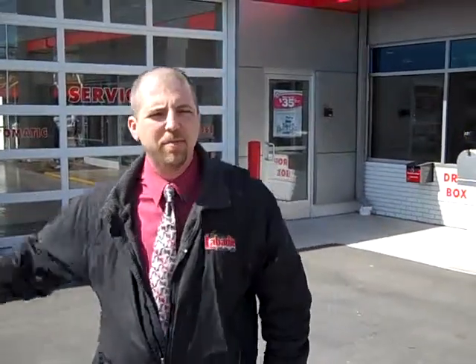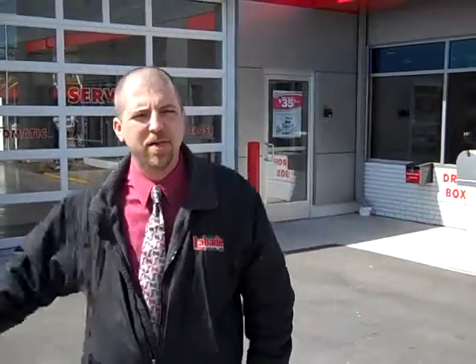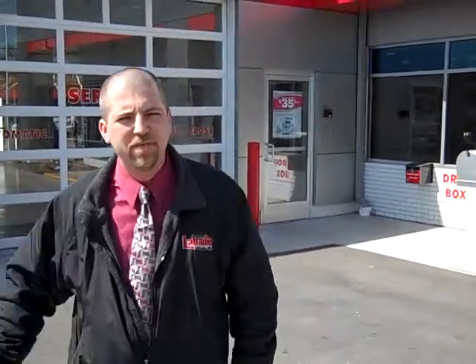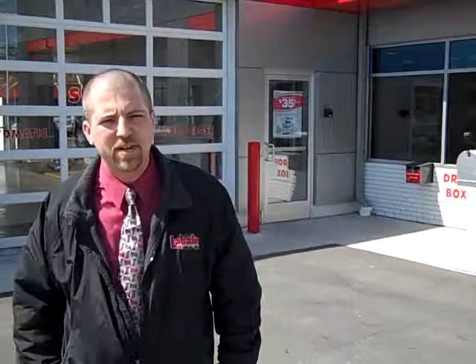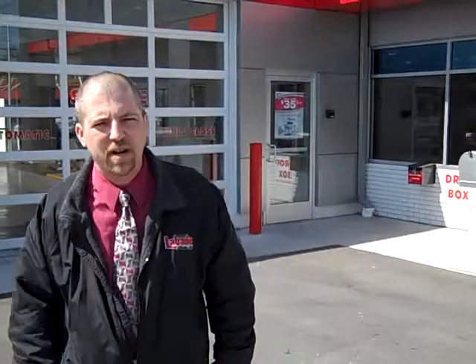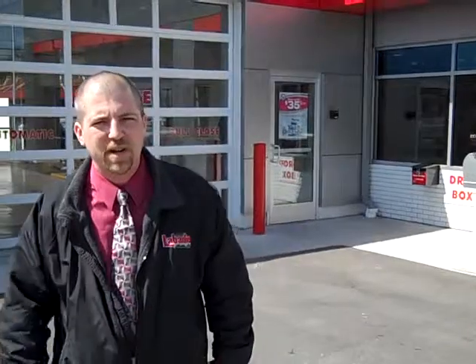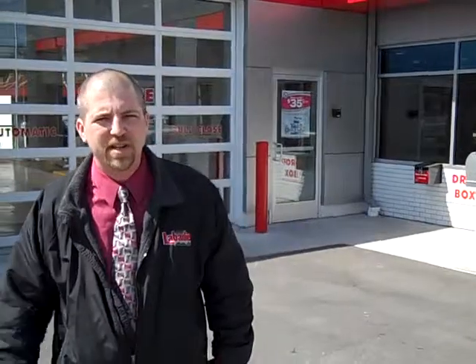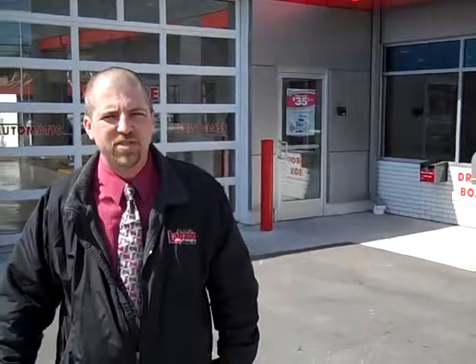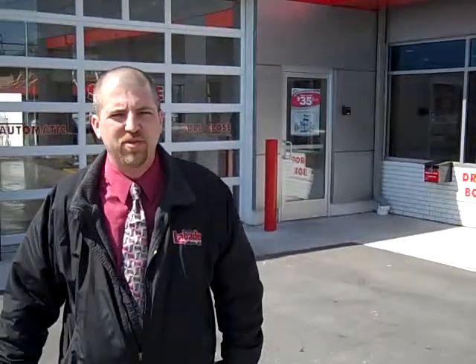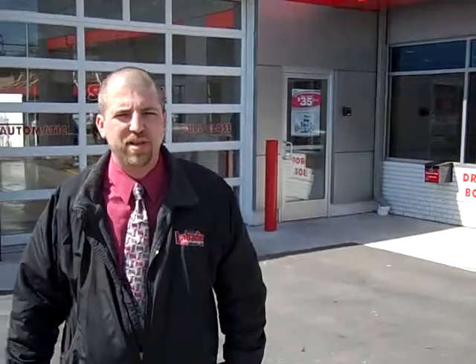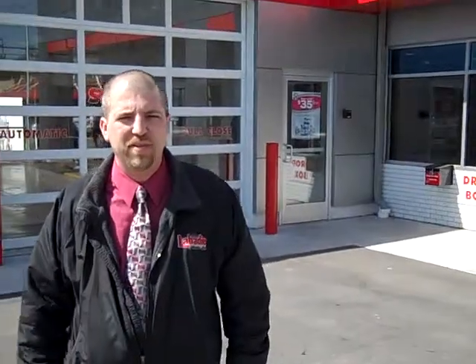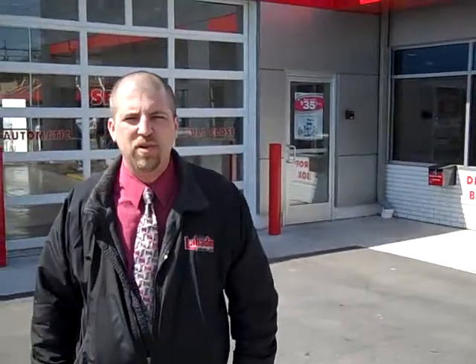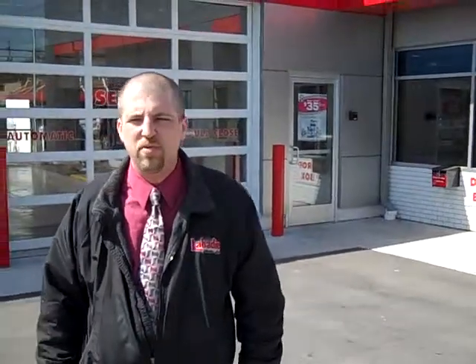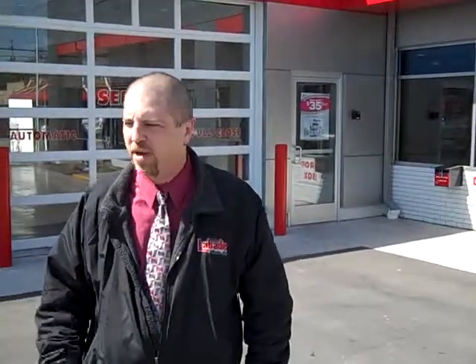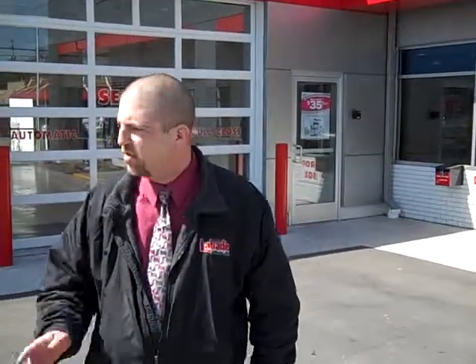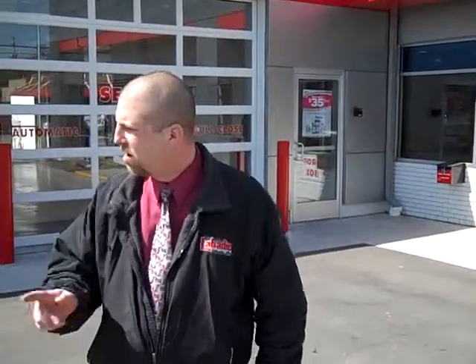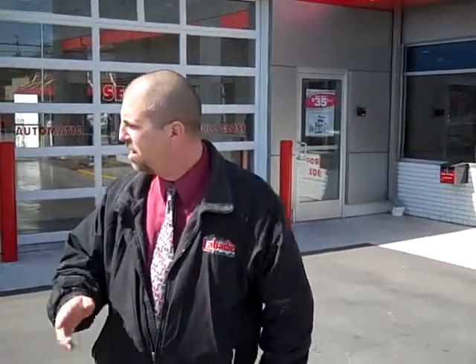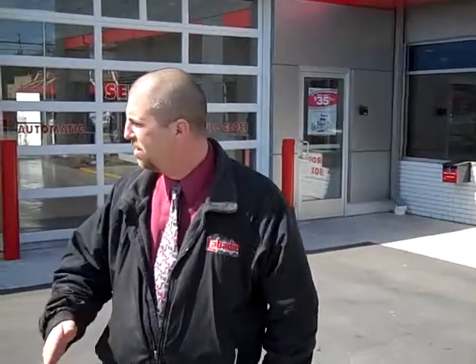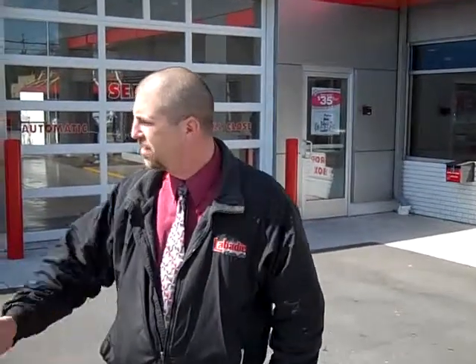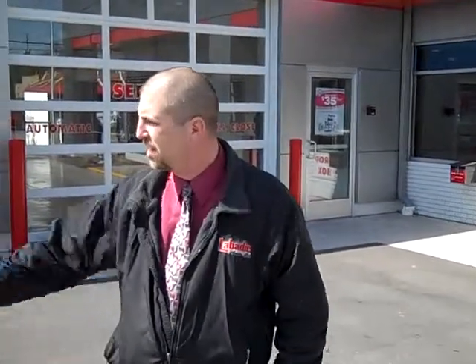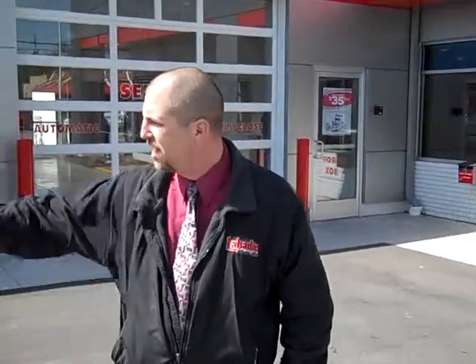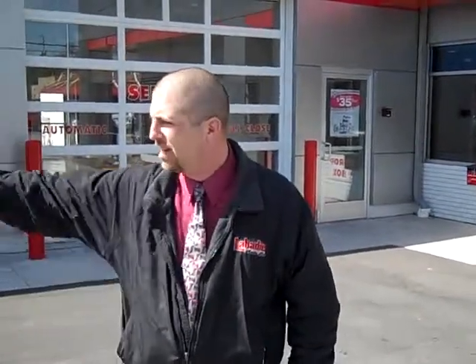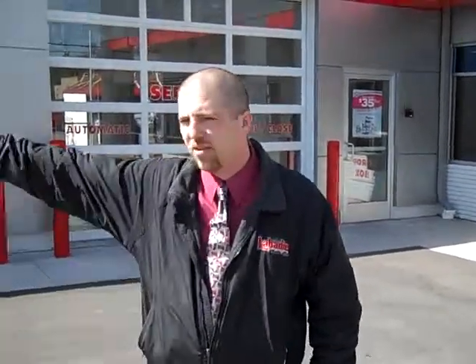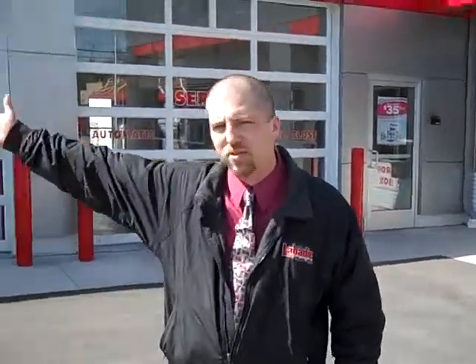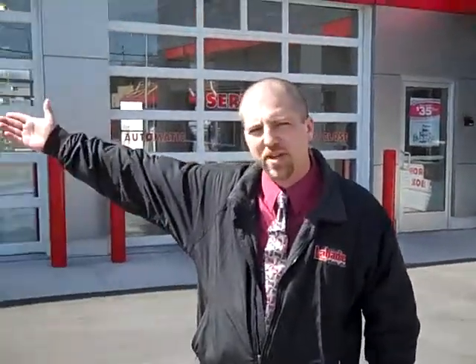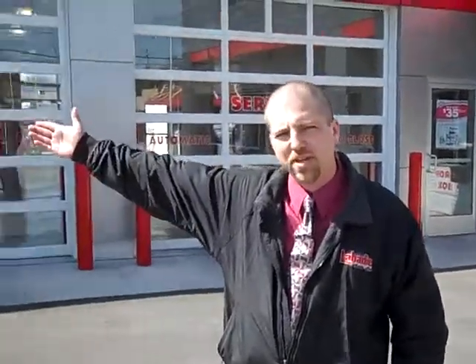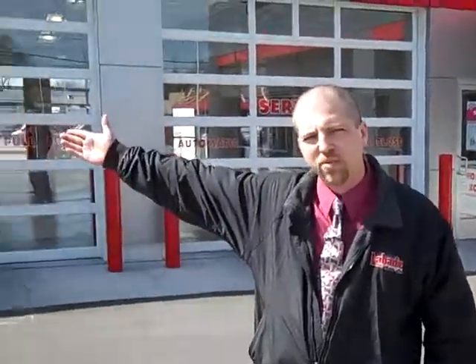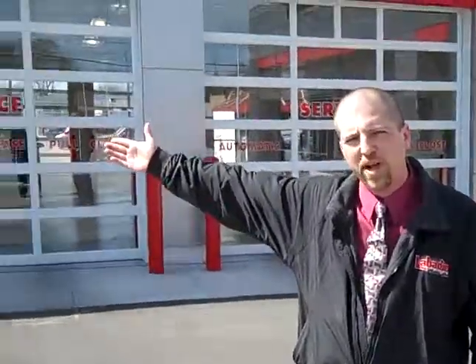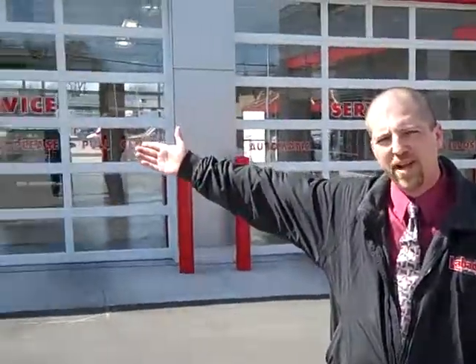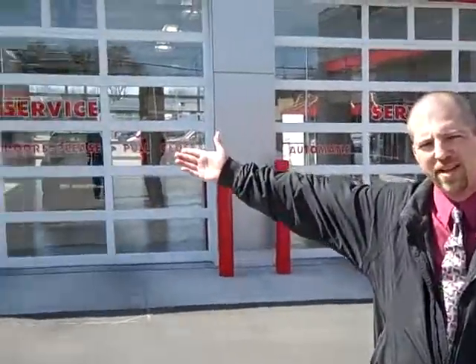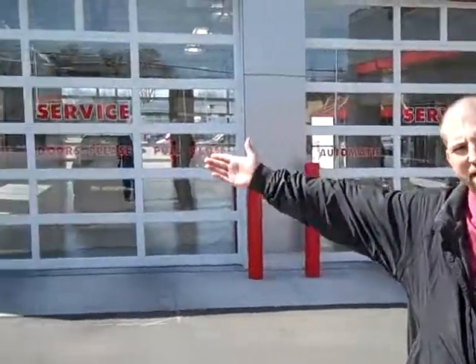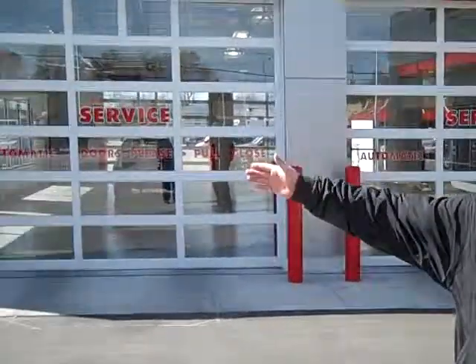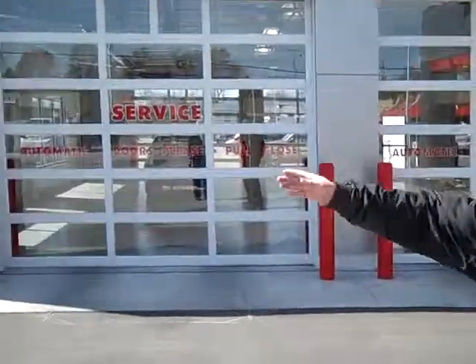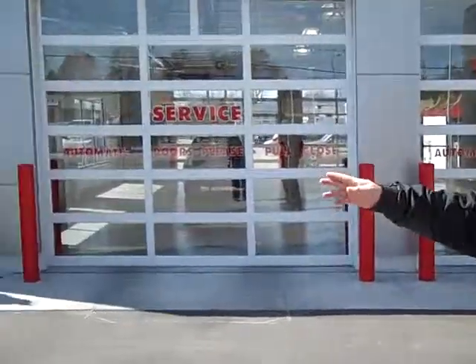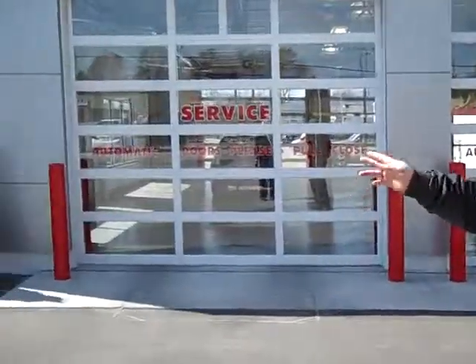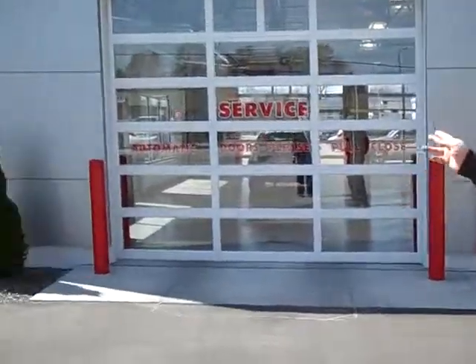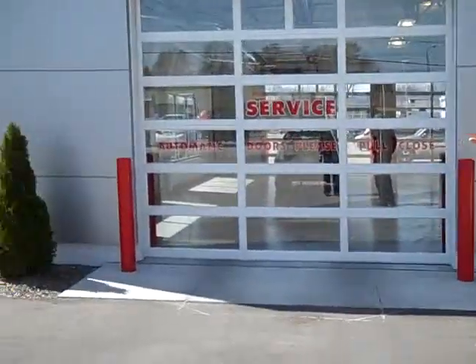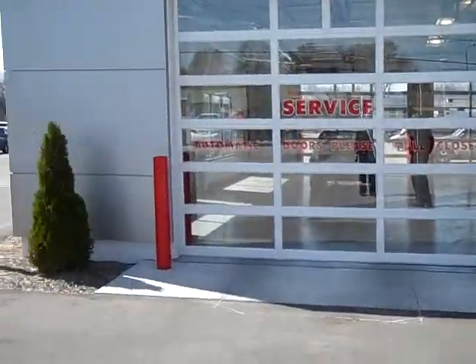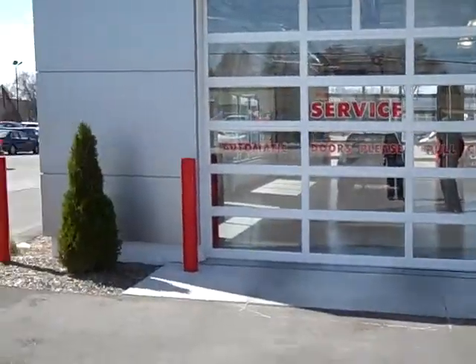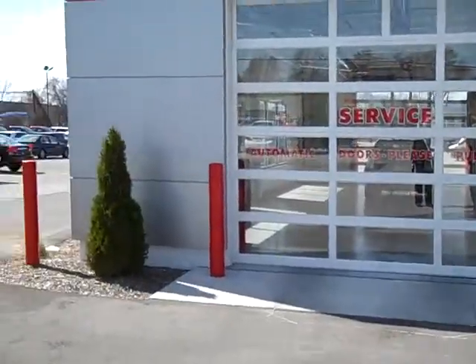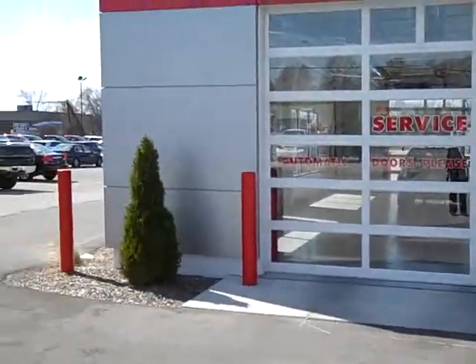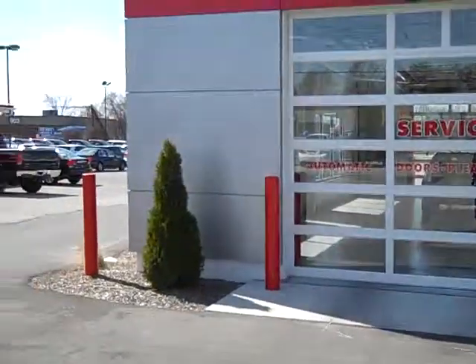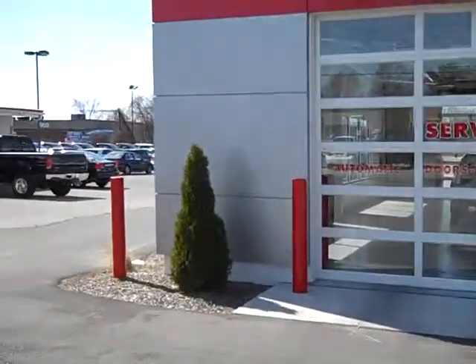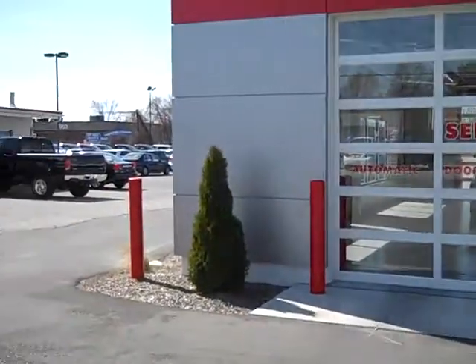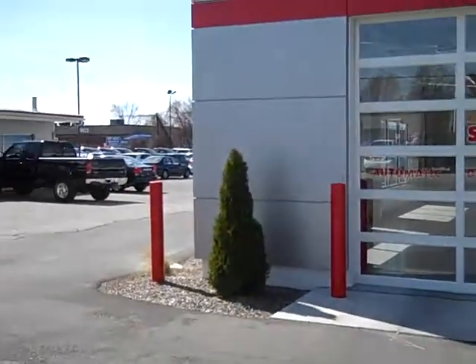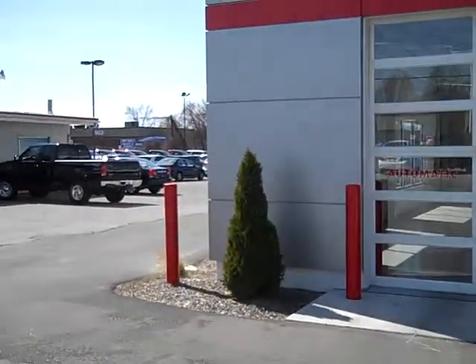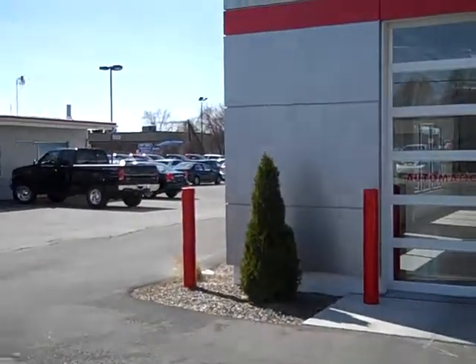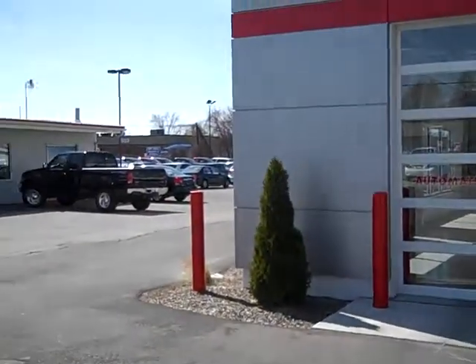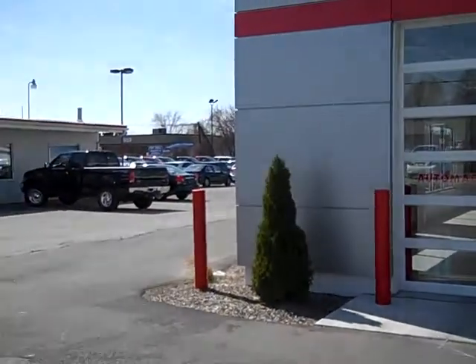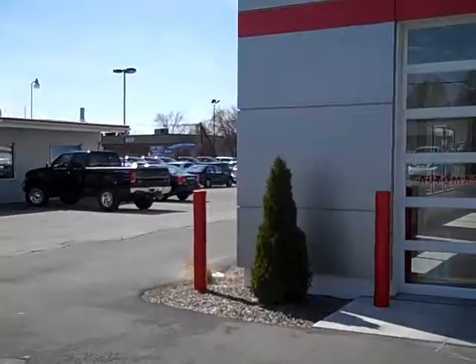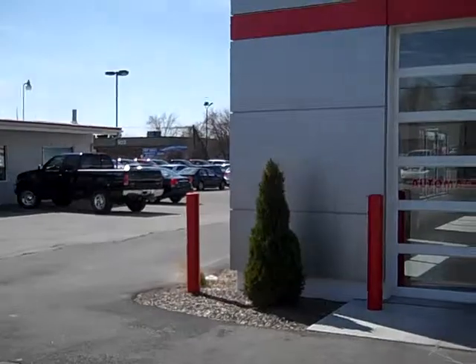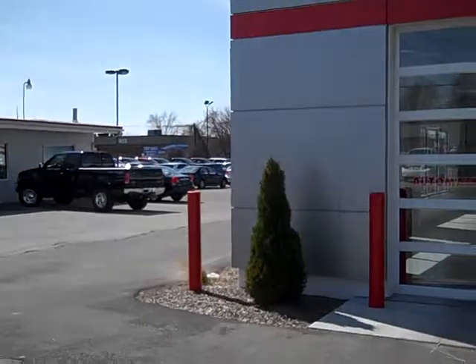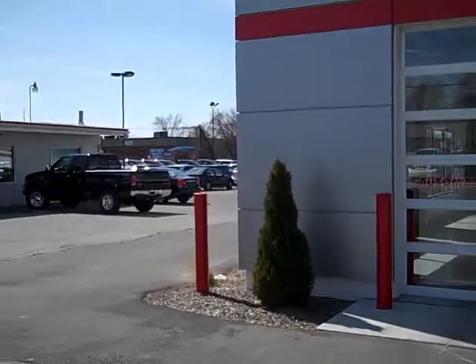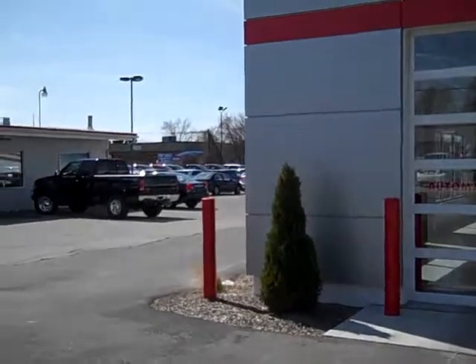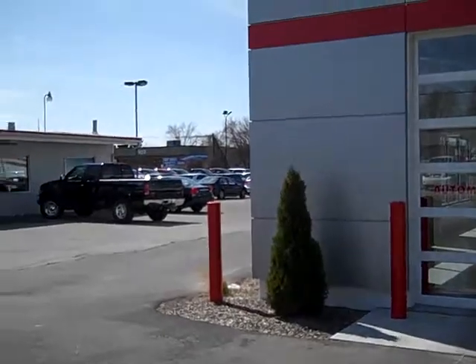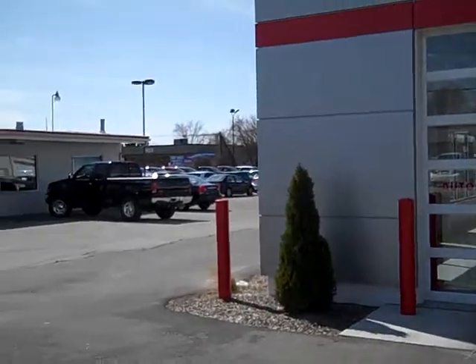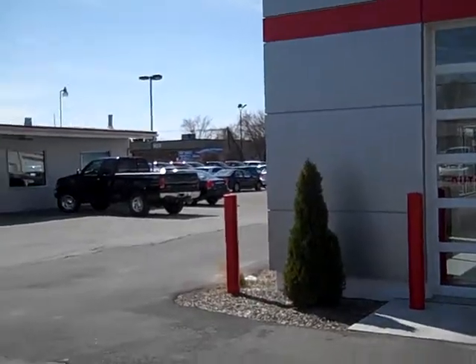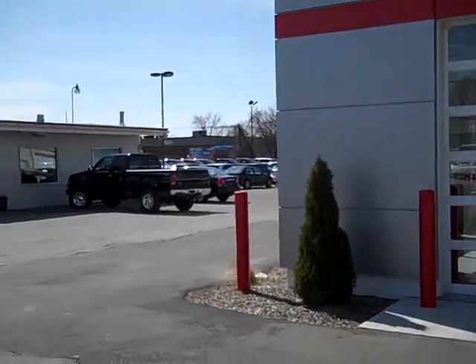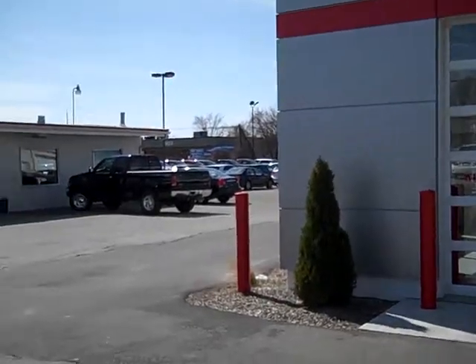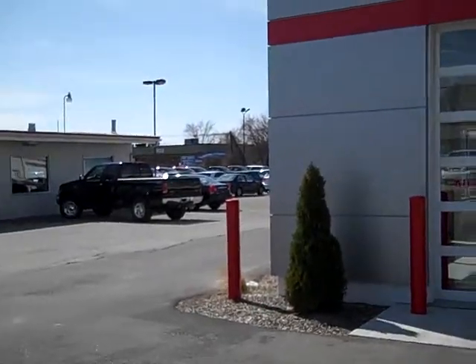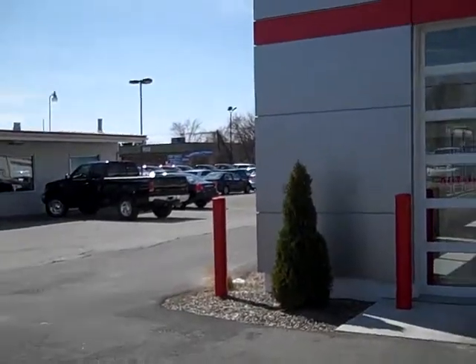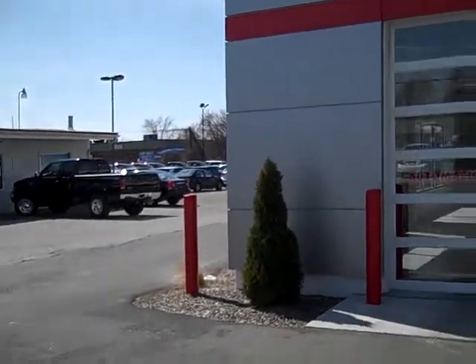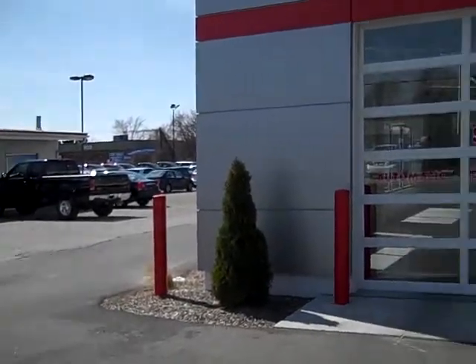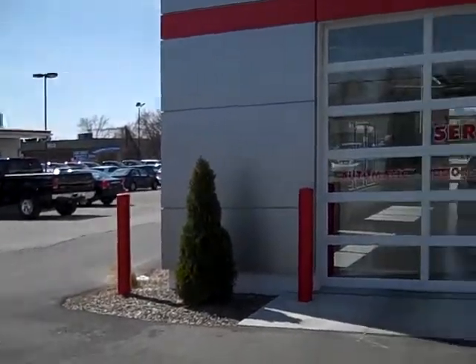If you're coming in strictly for a rental car, you're going to go this way, go around to the back side of the building and we'll walk you through over there.